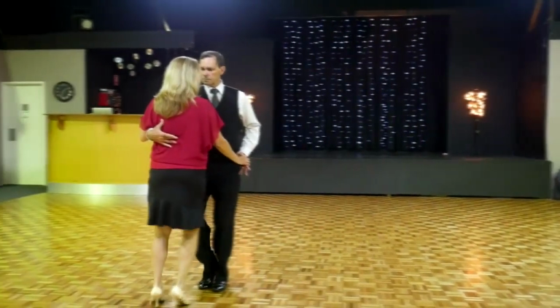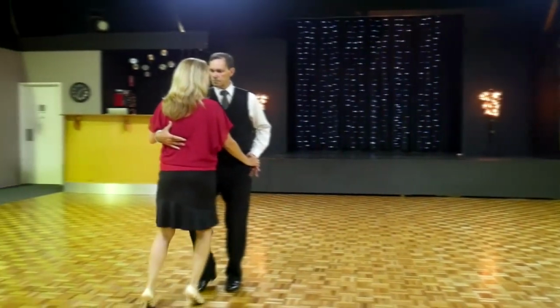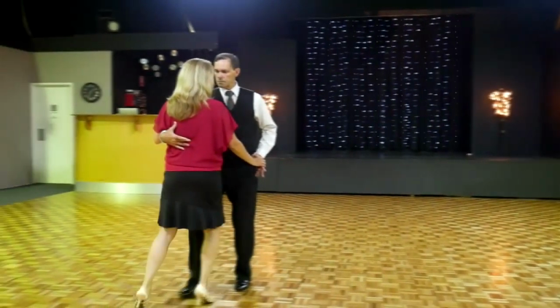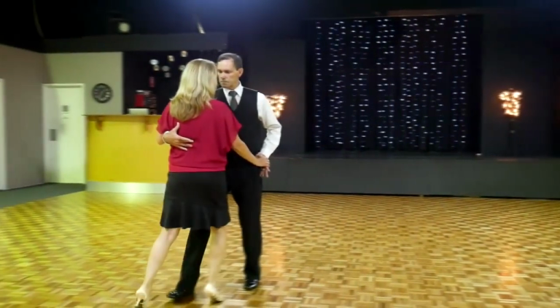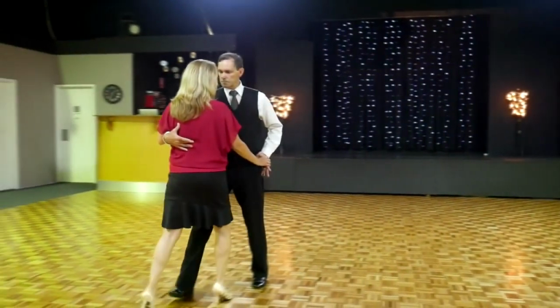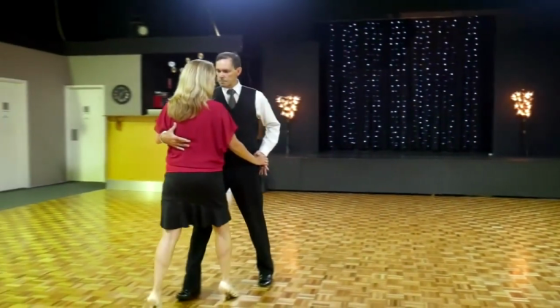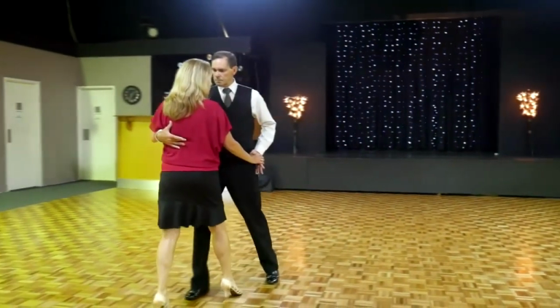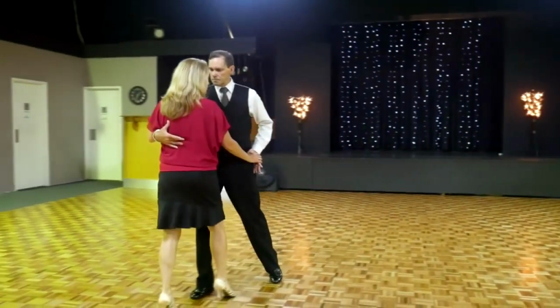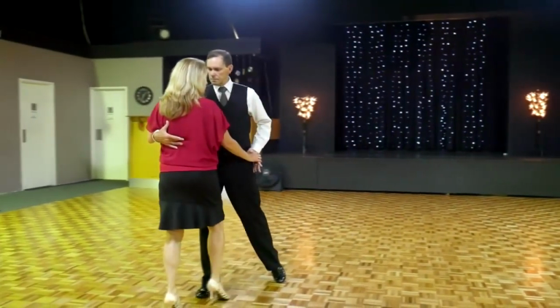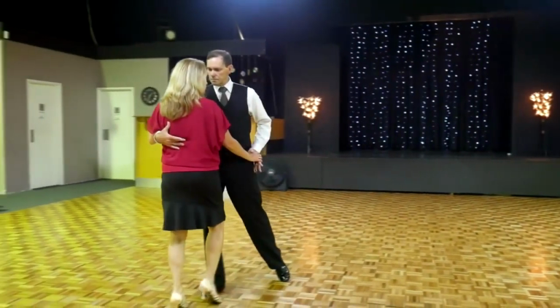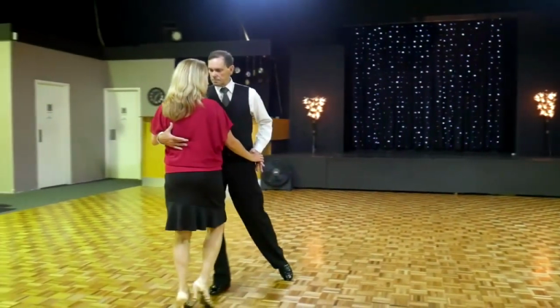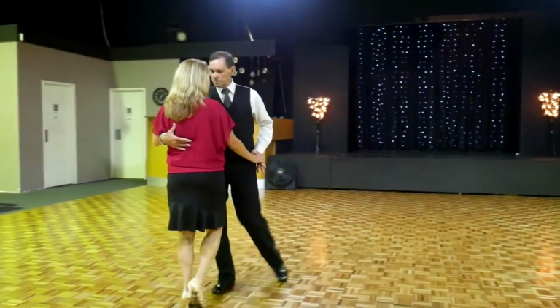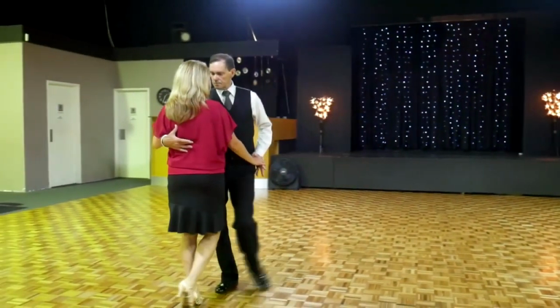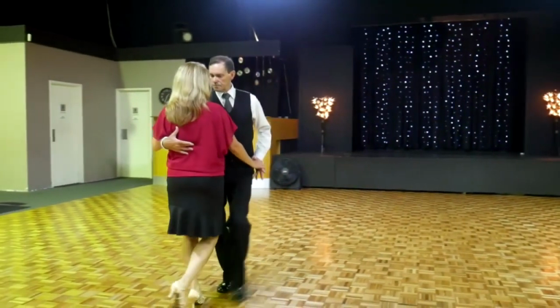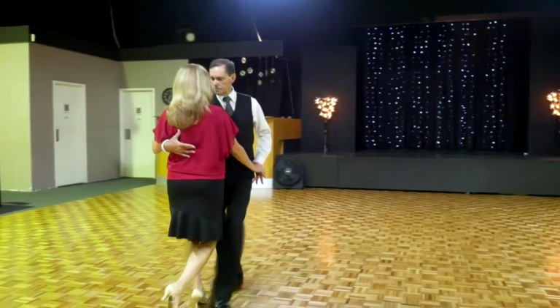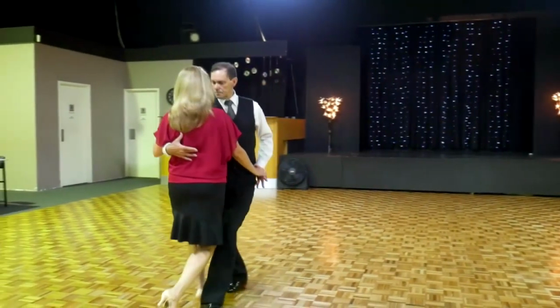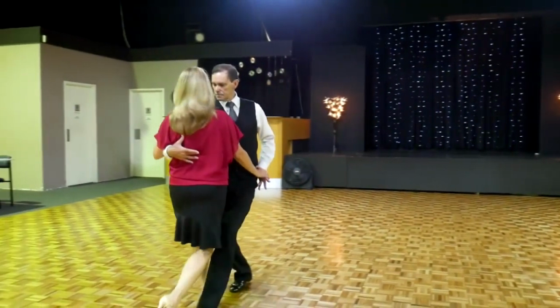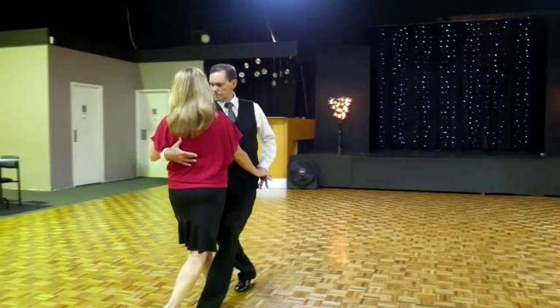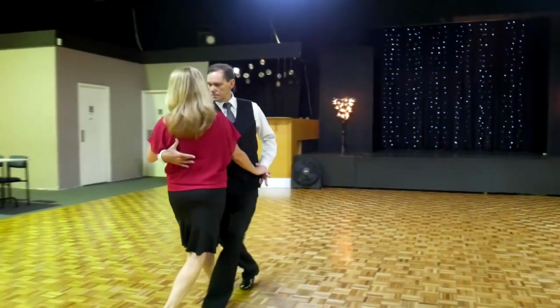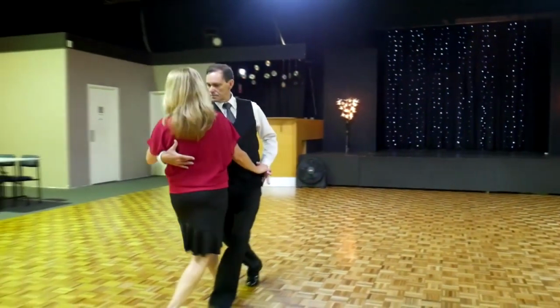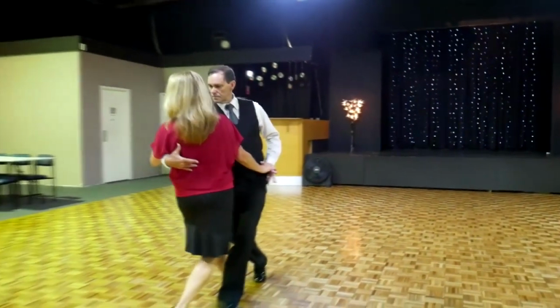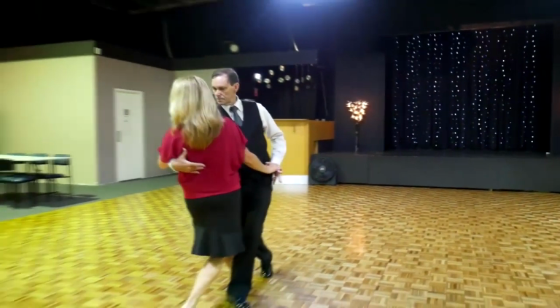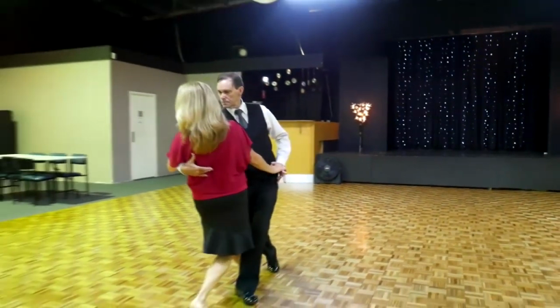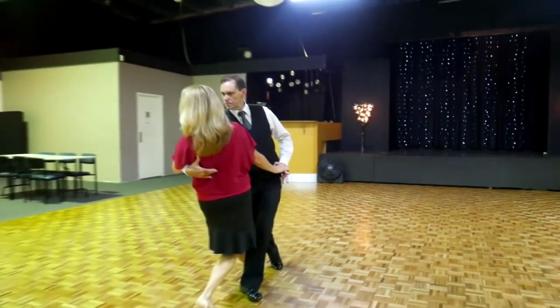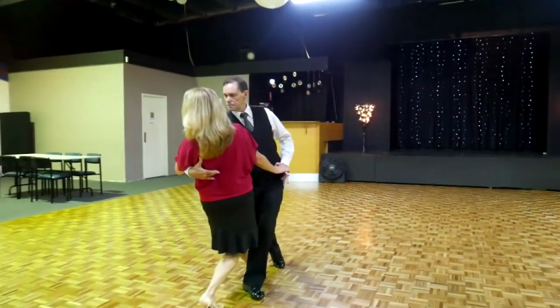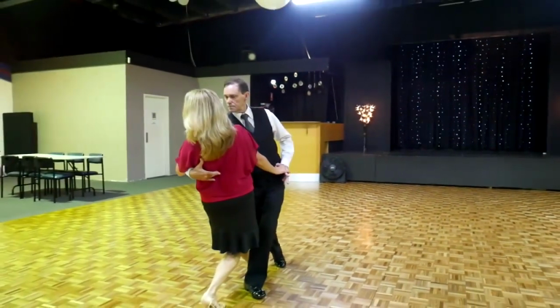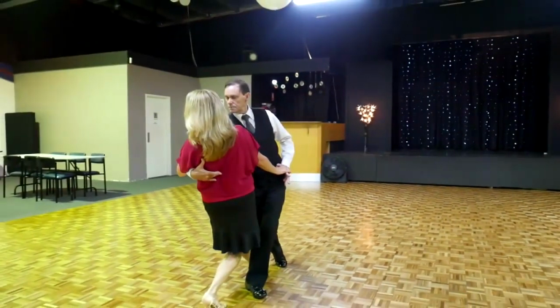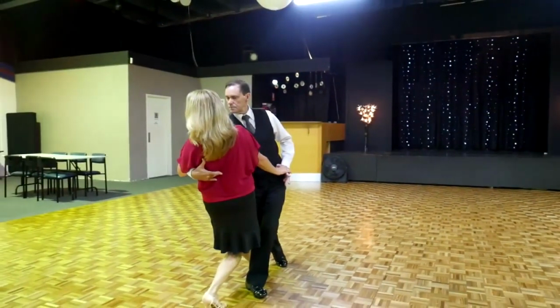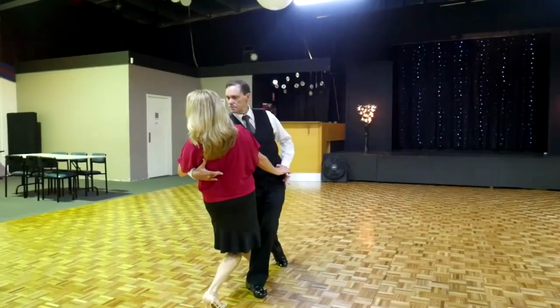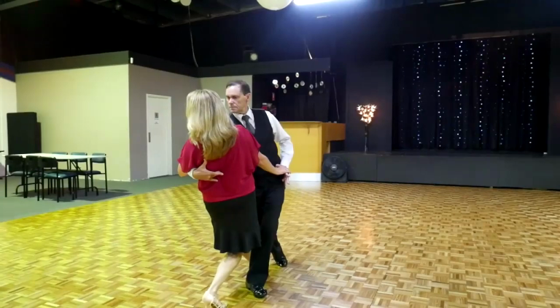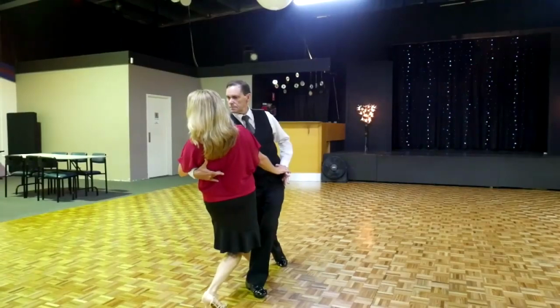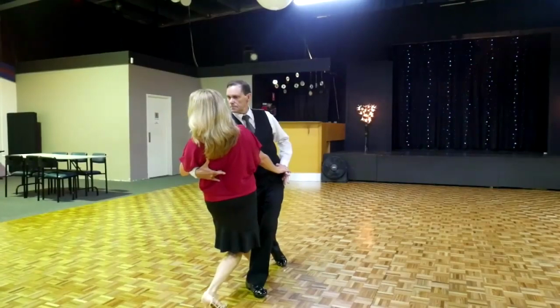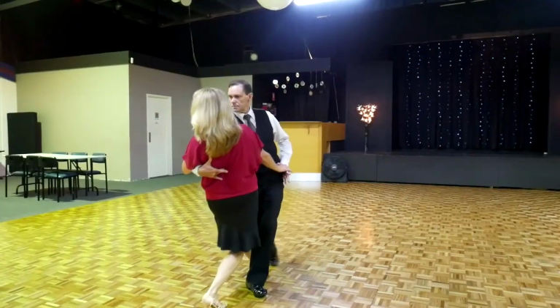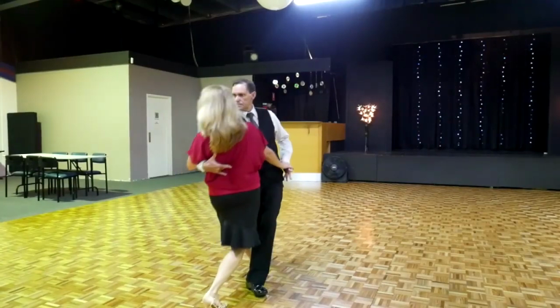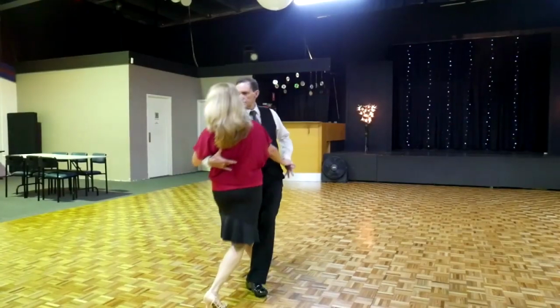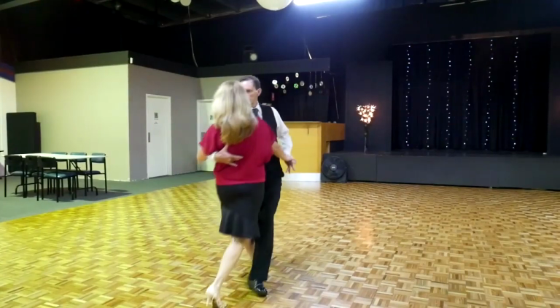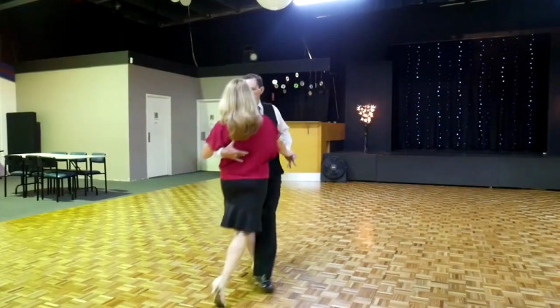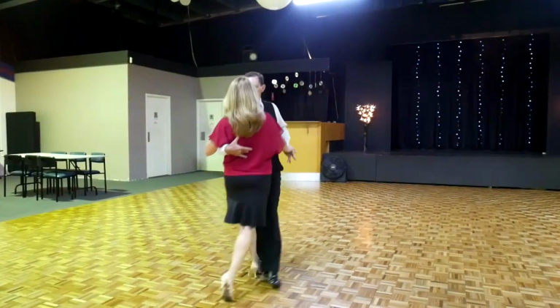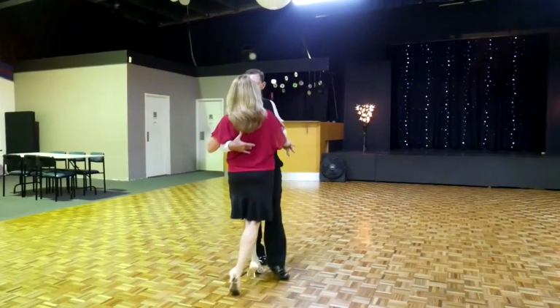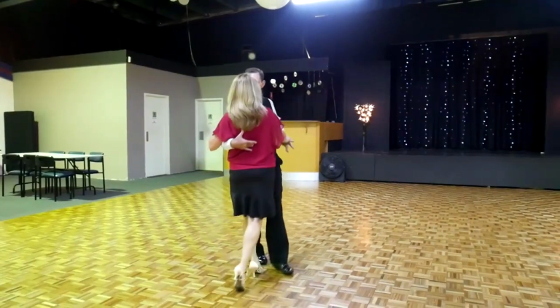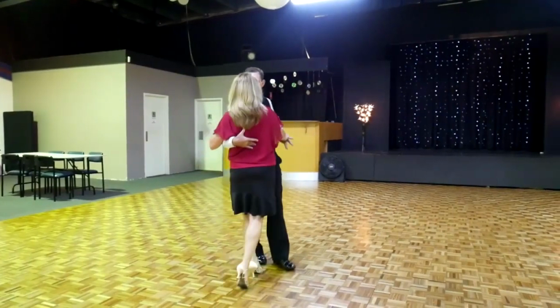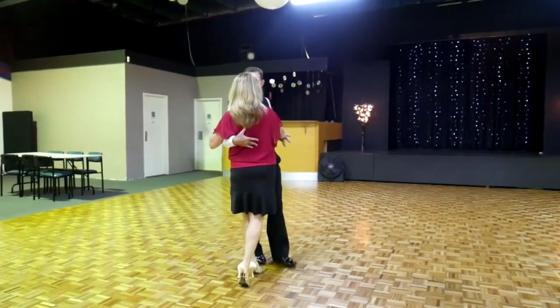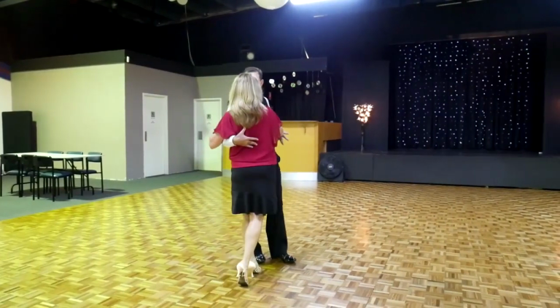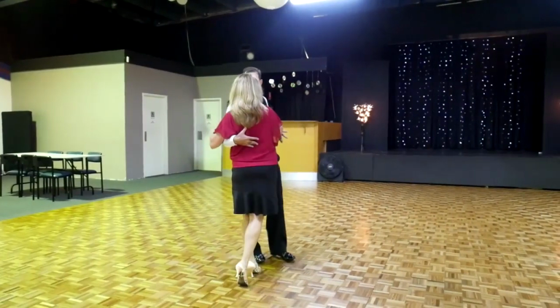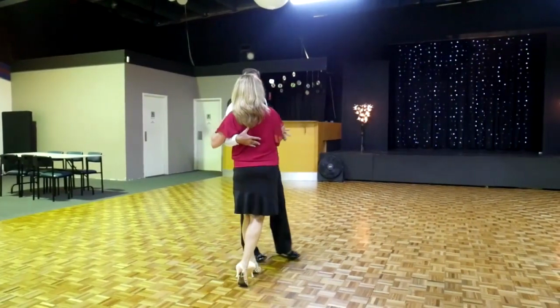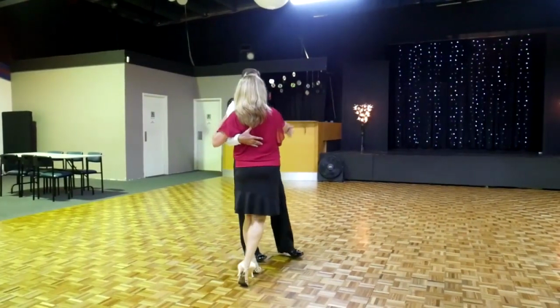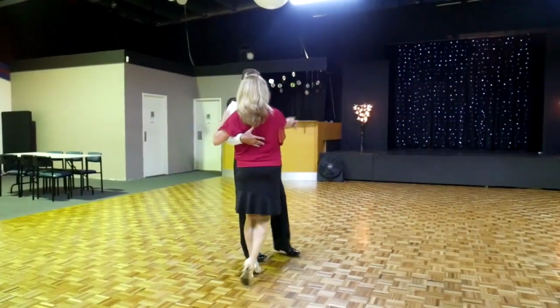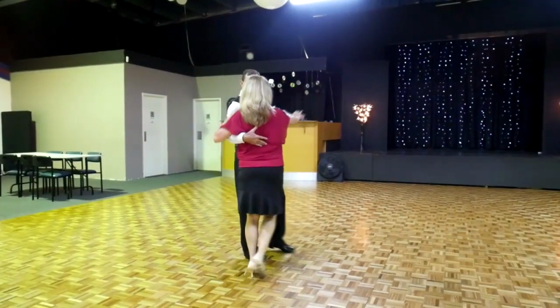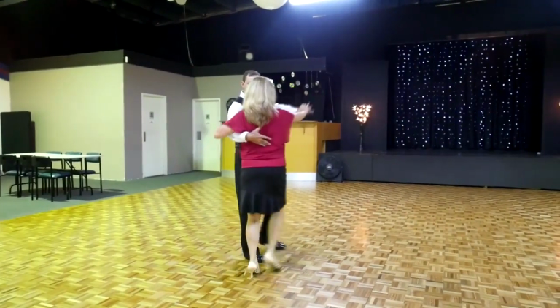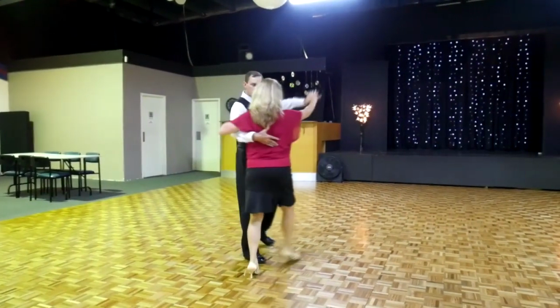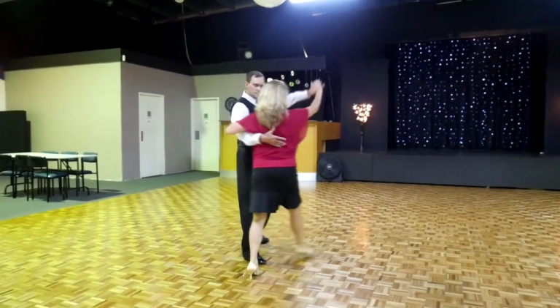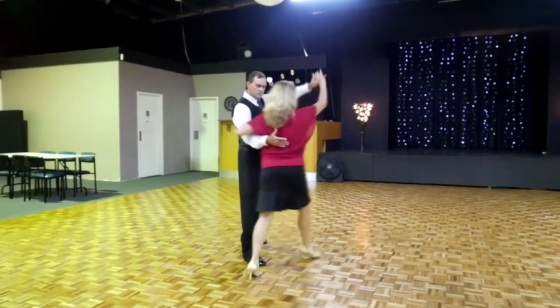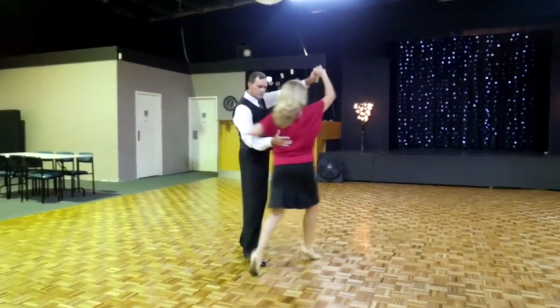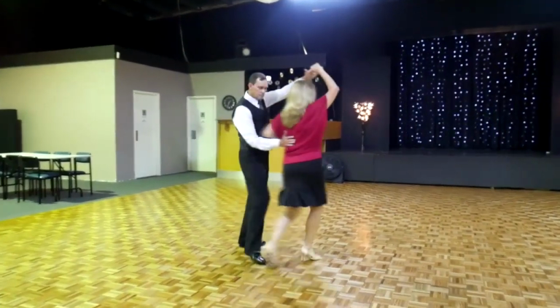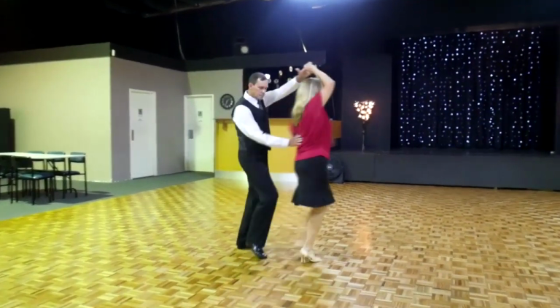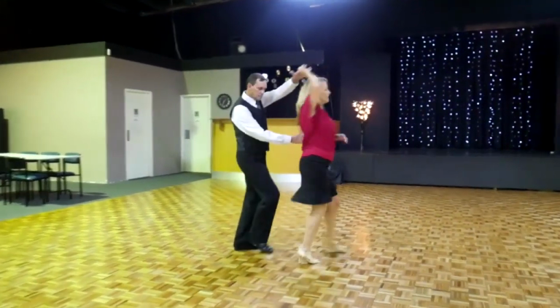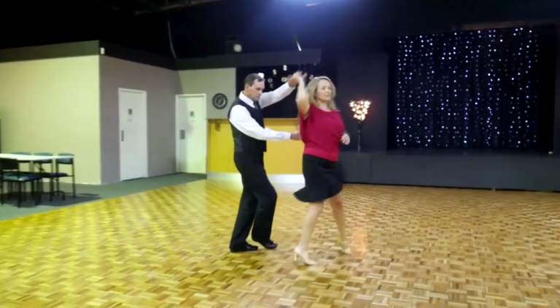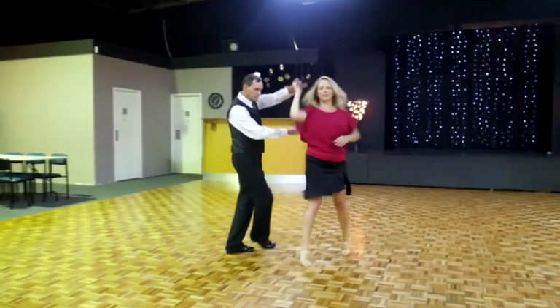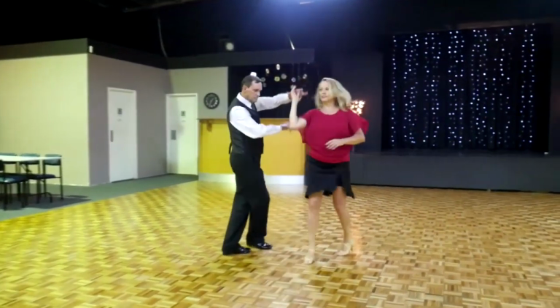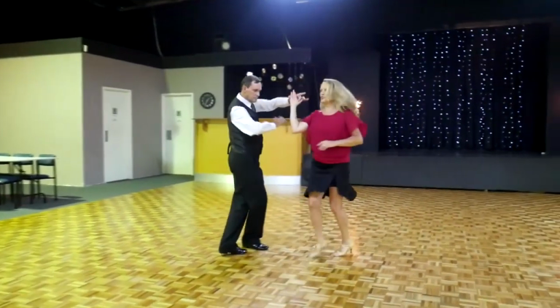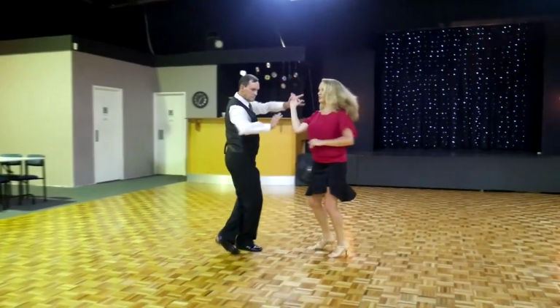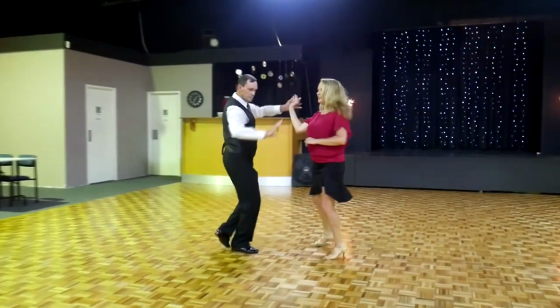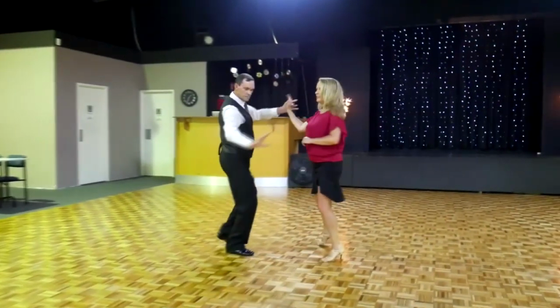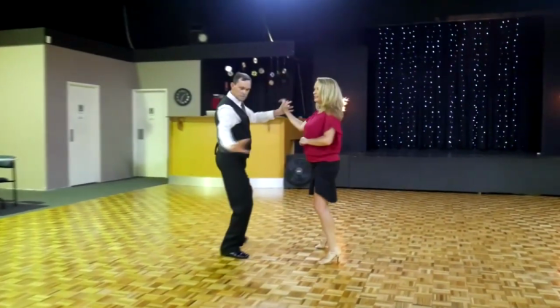This is the contra-check. We're going to talk about the release action into the turn on.